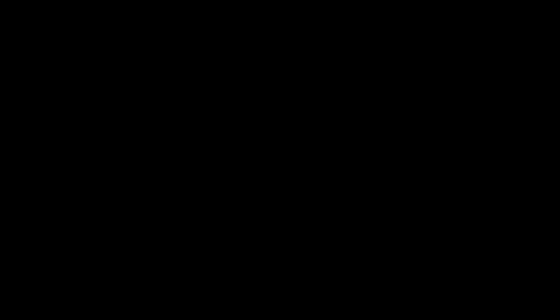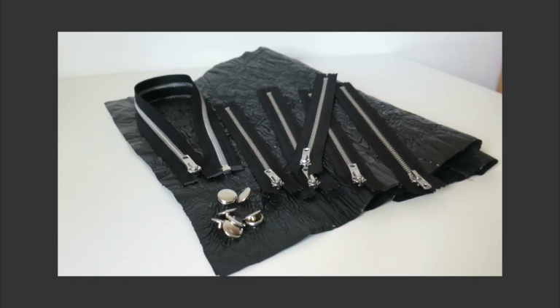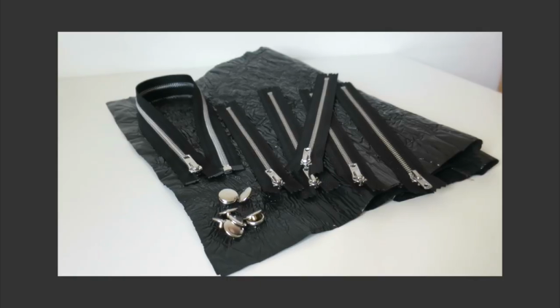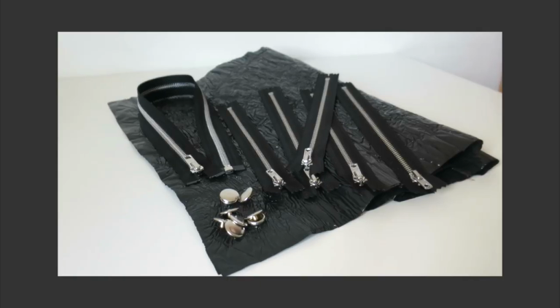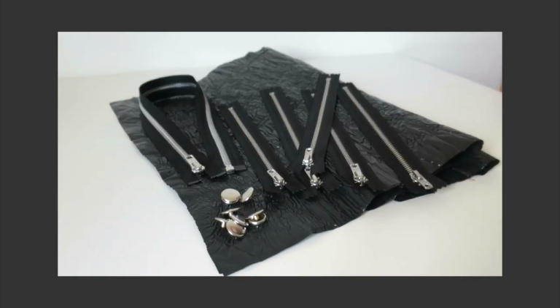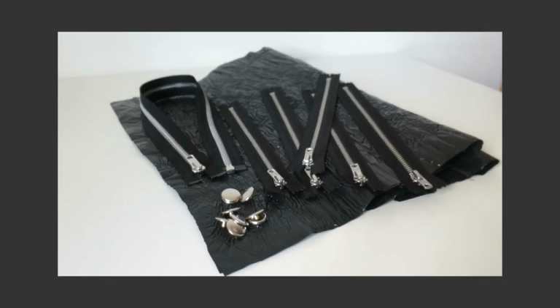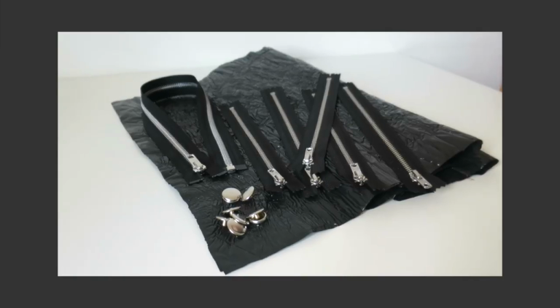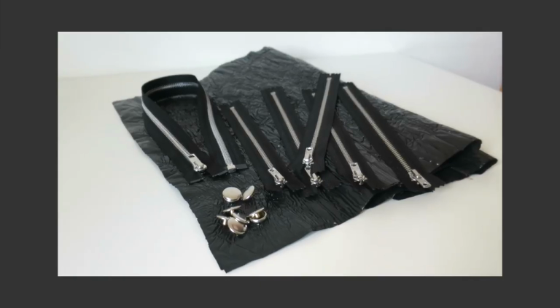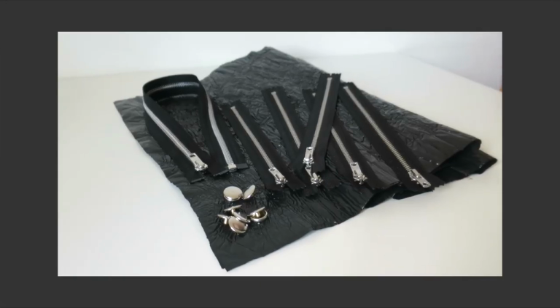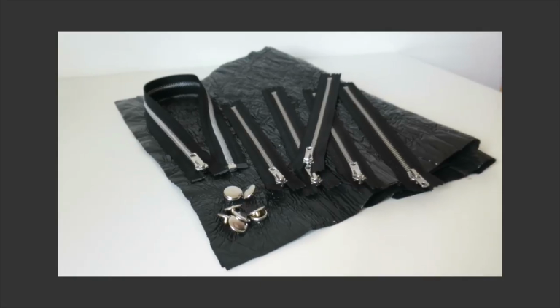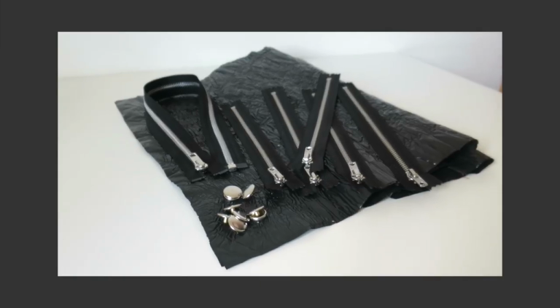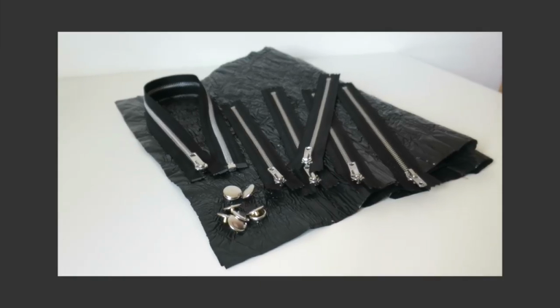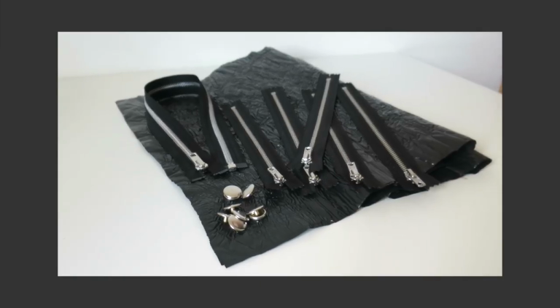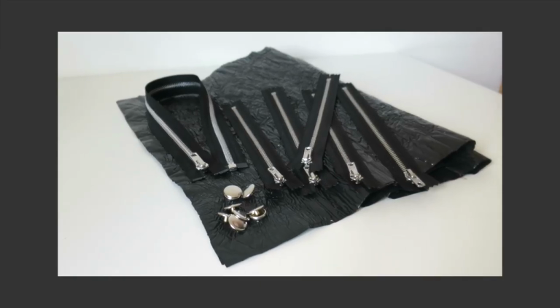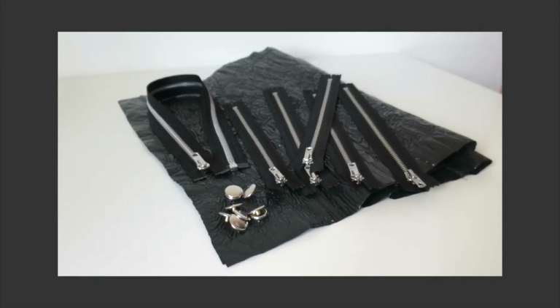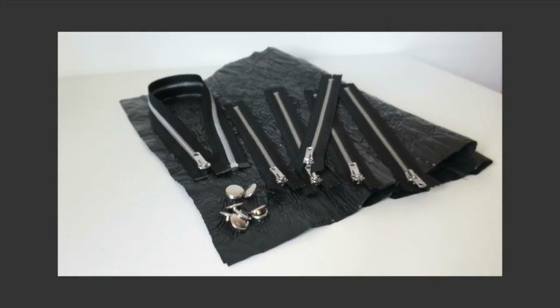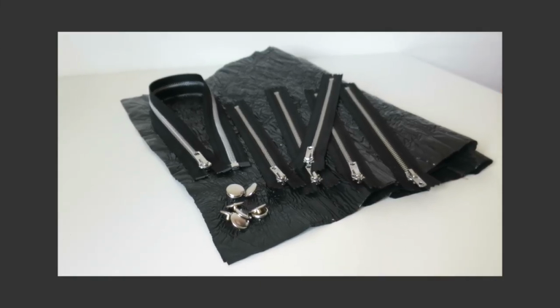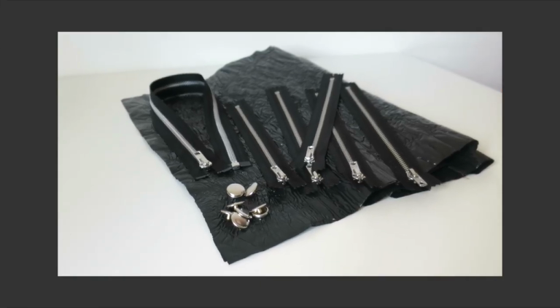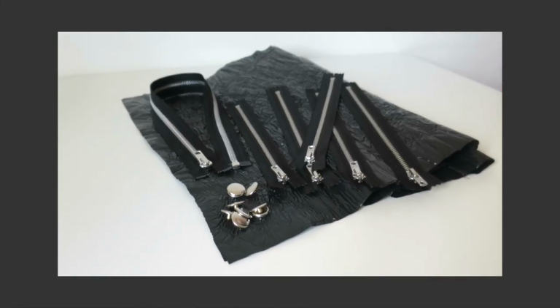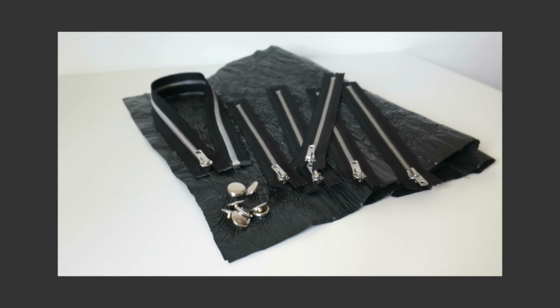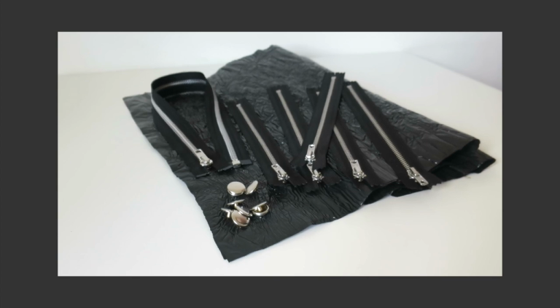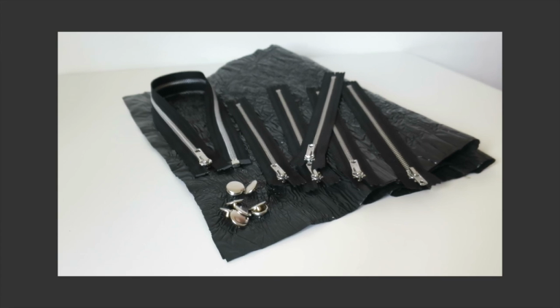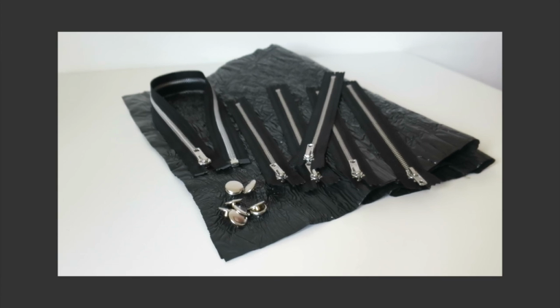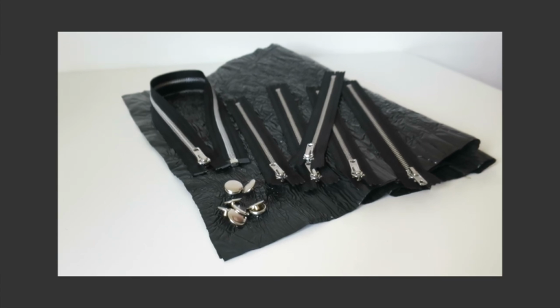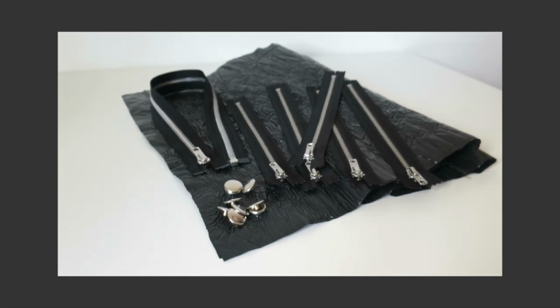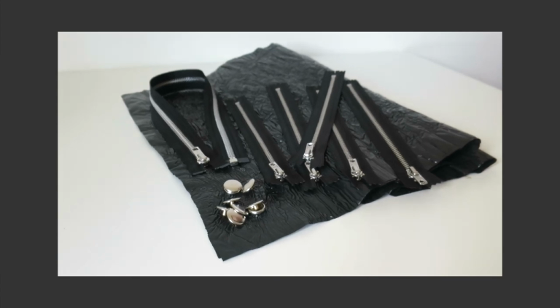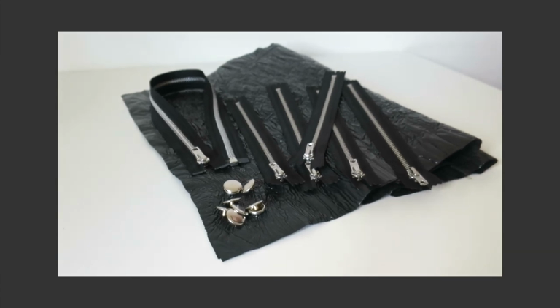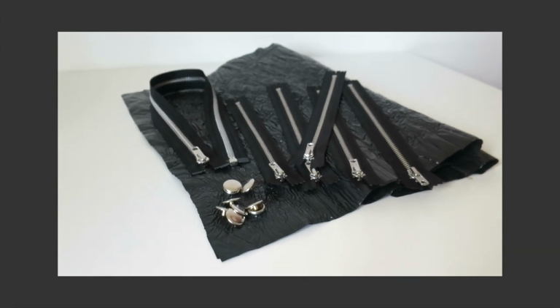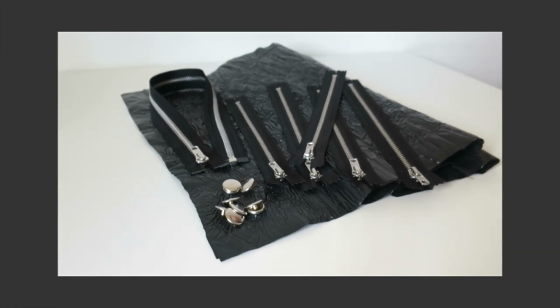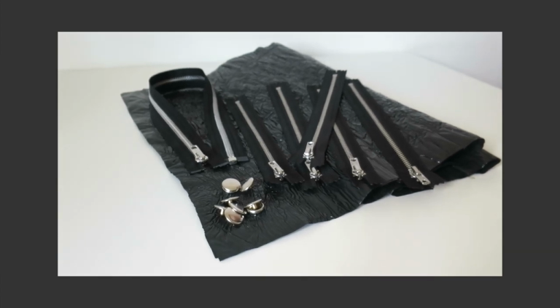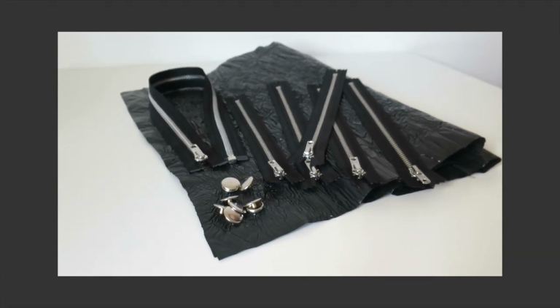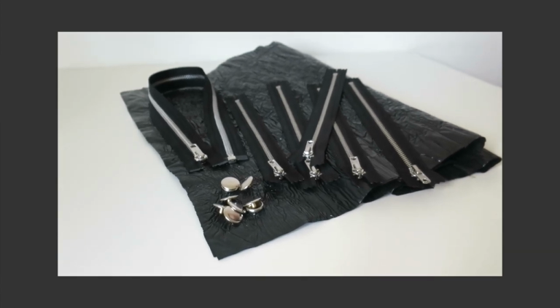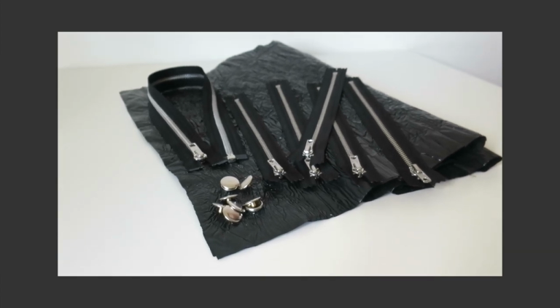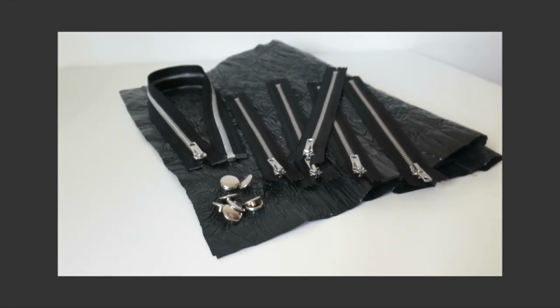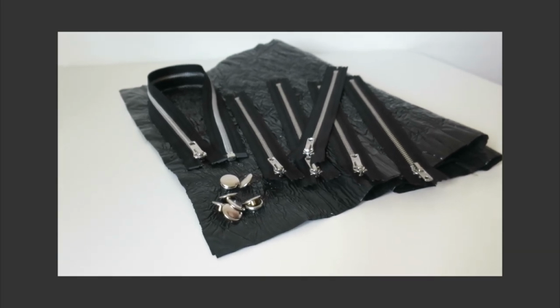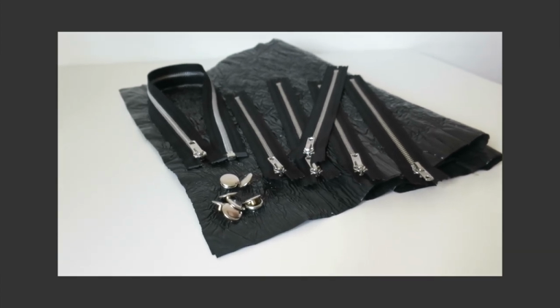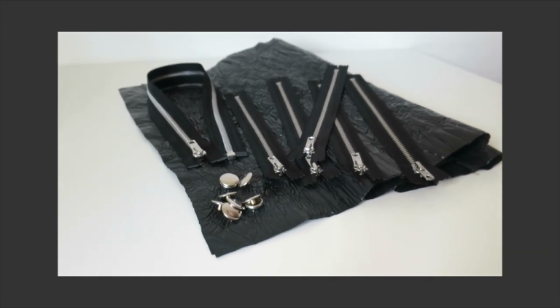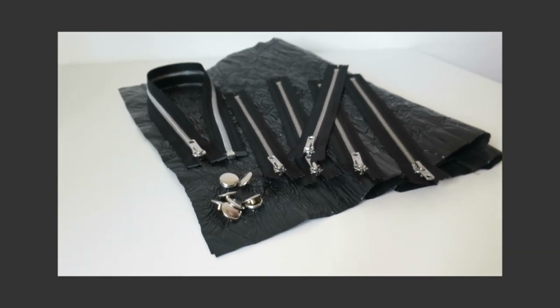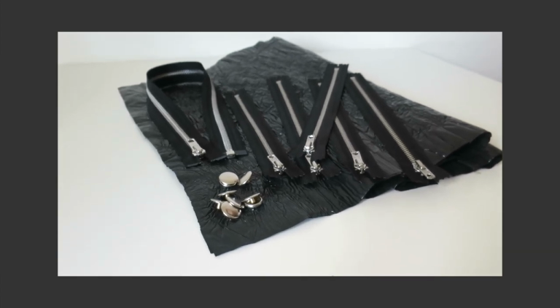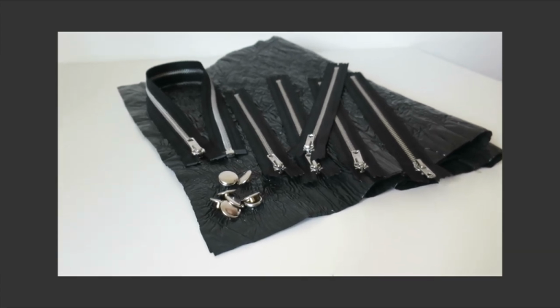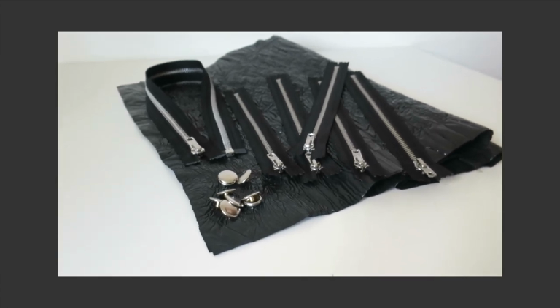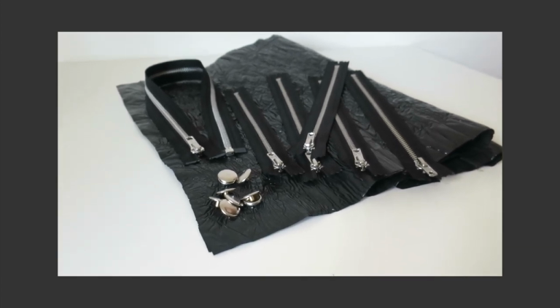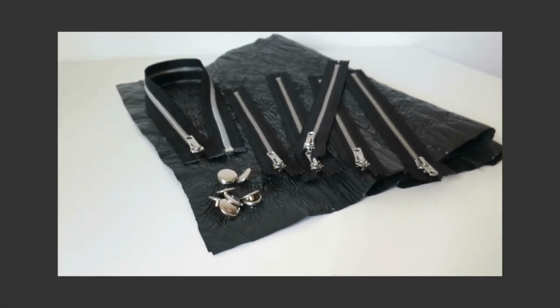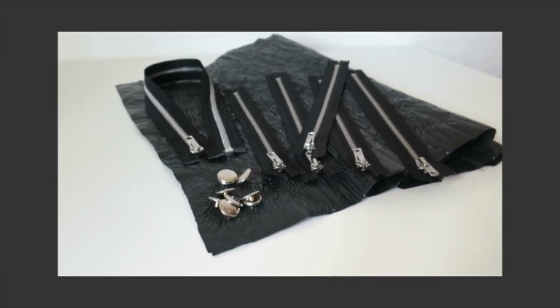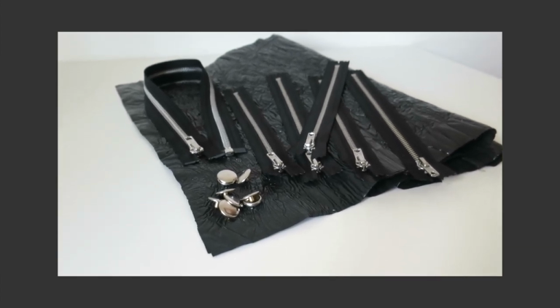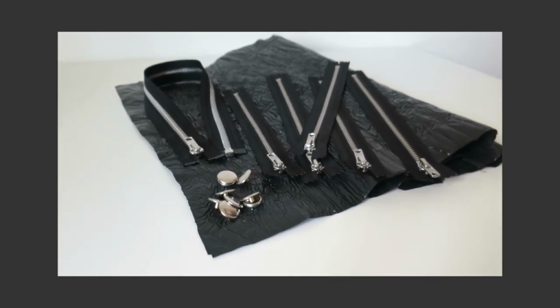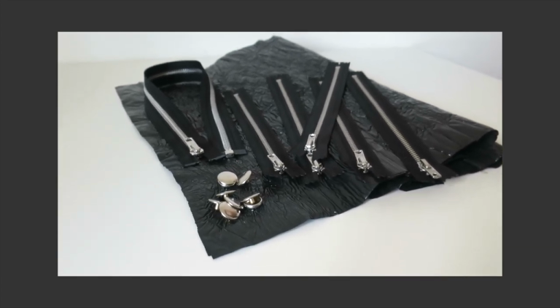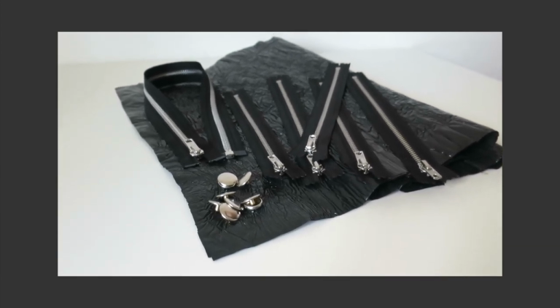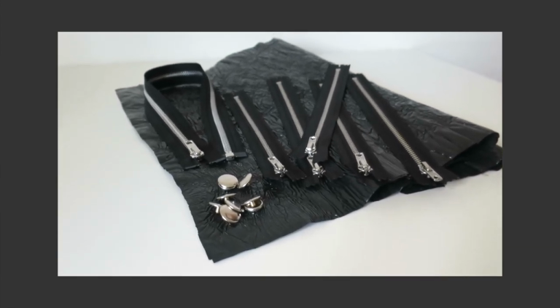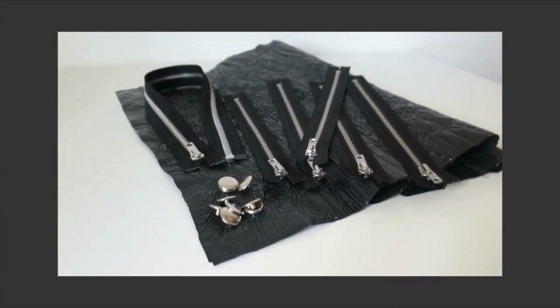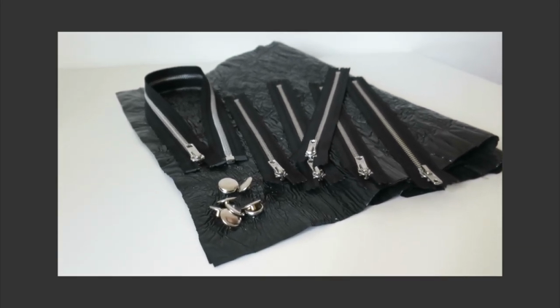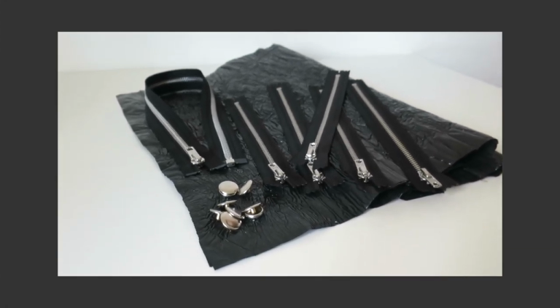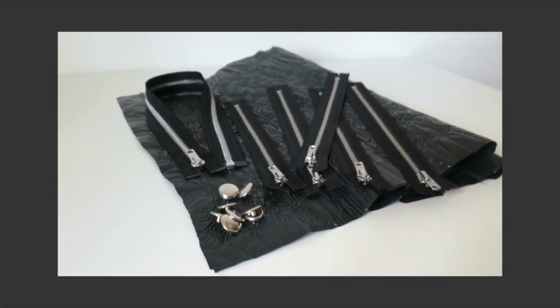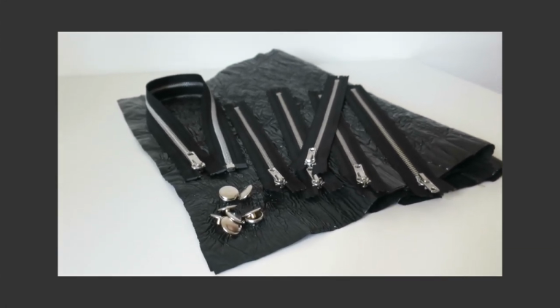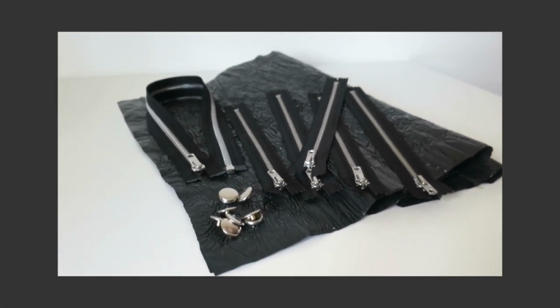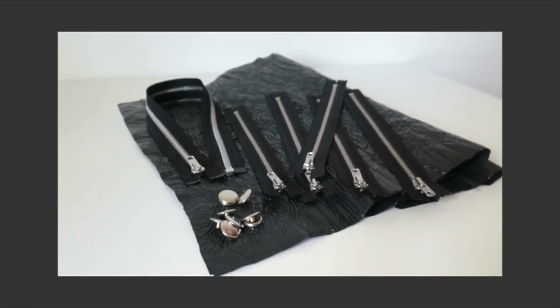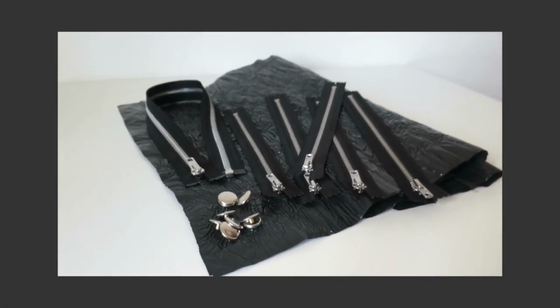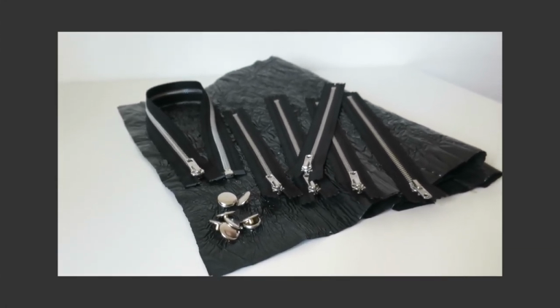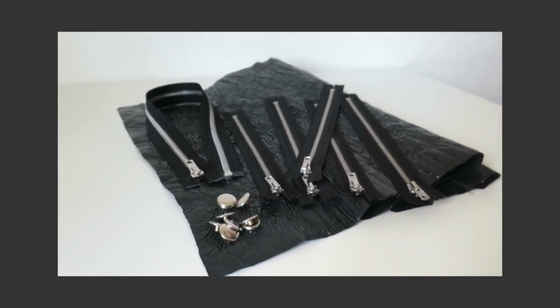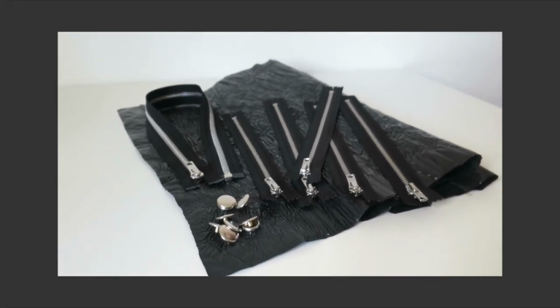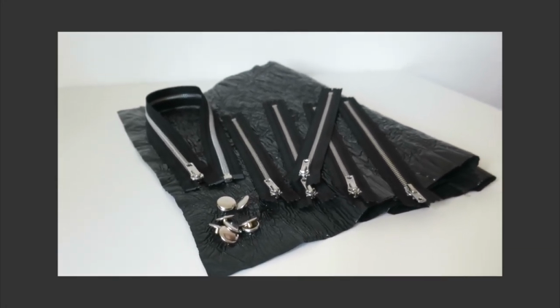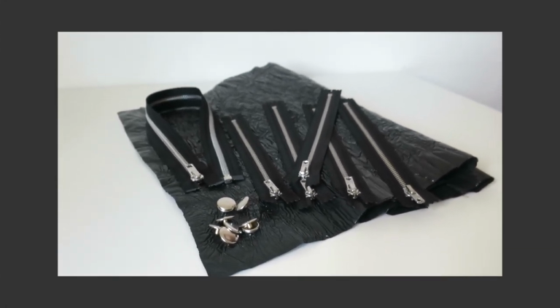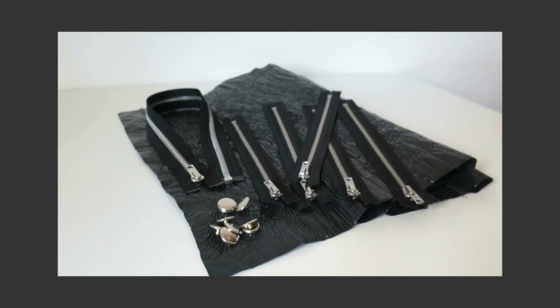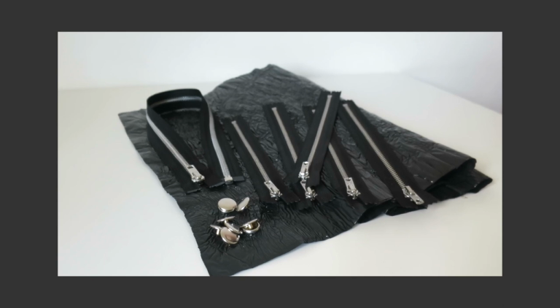I'm going to be using black bin liners, four small zips, one larger zip and snap fasteners.